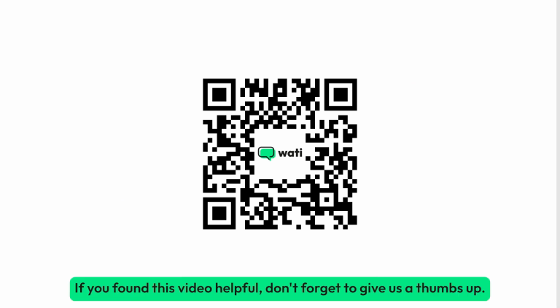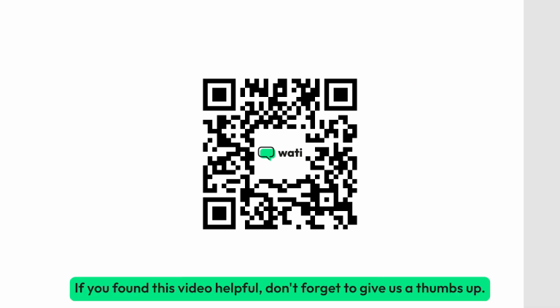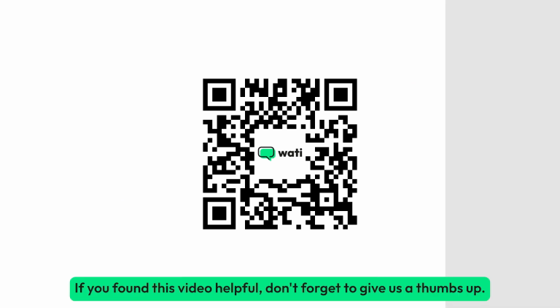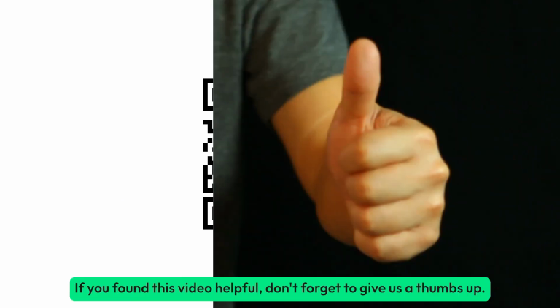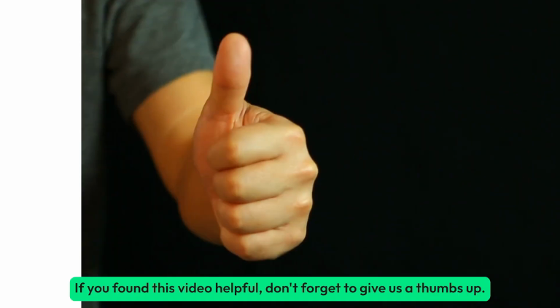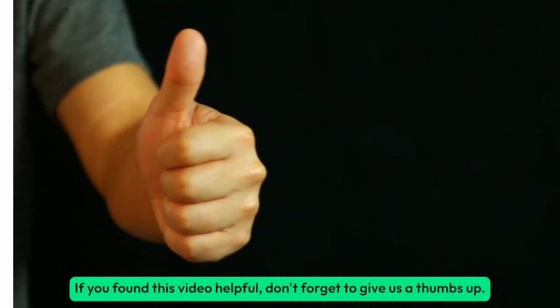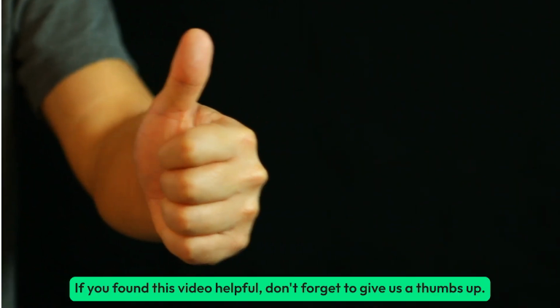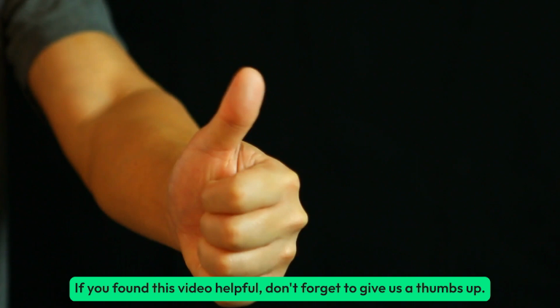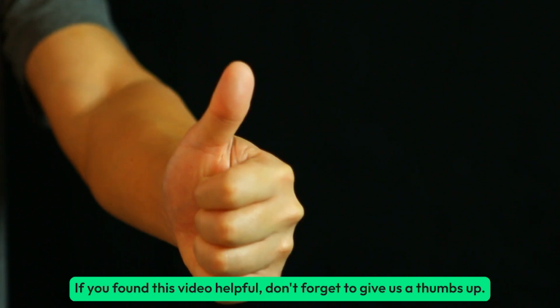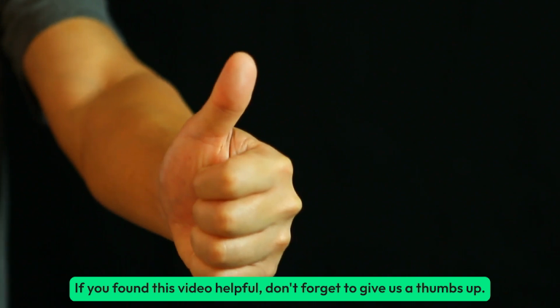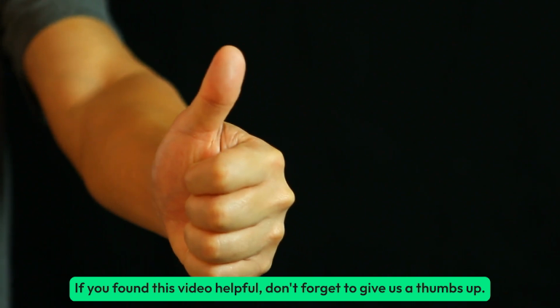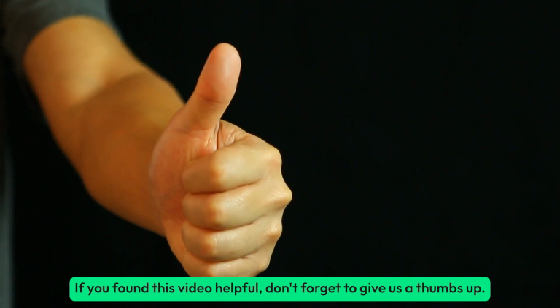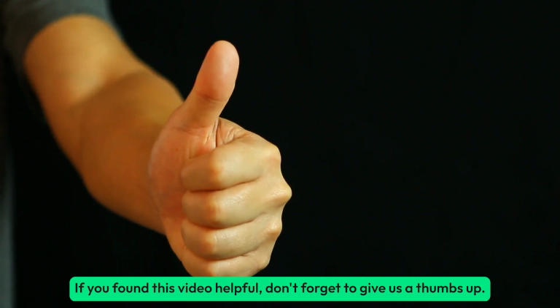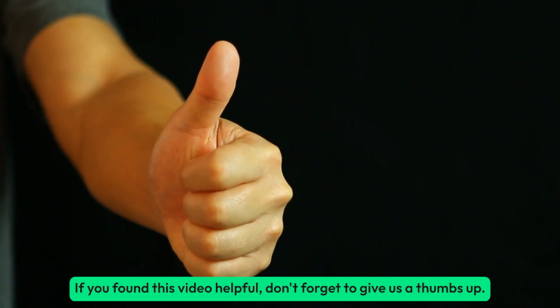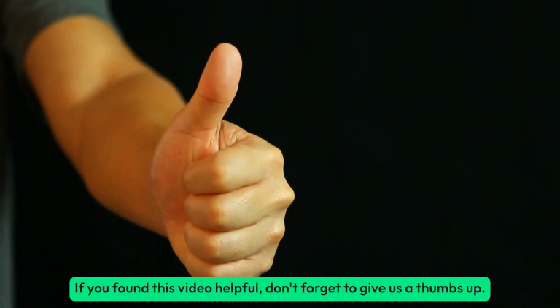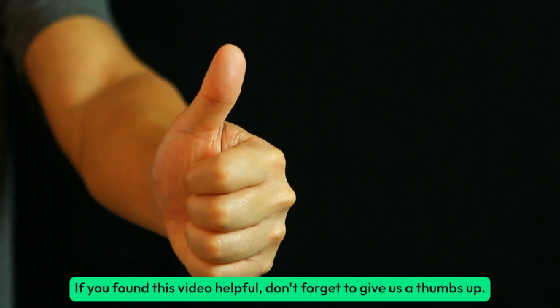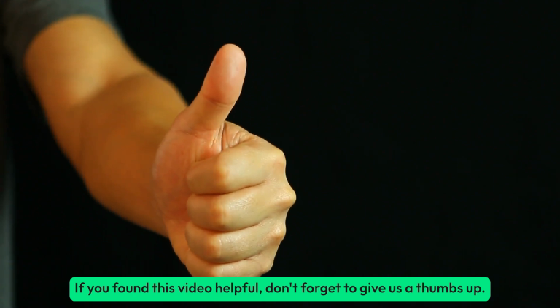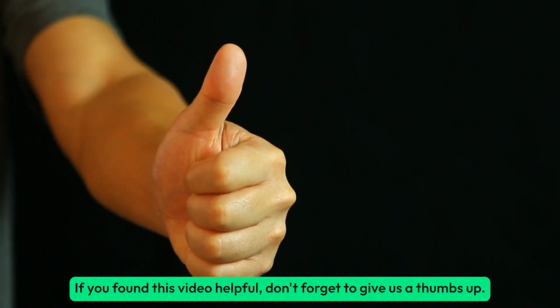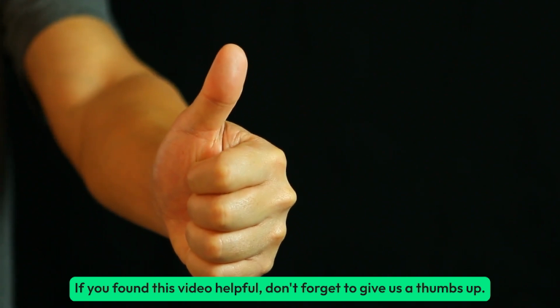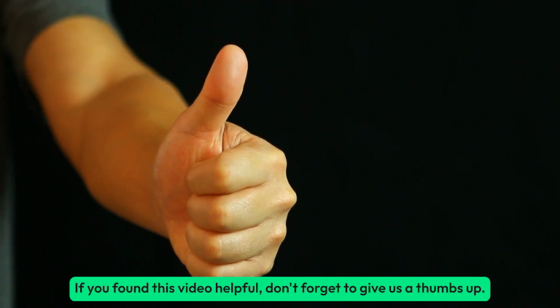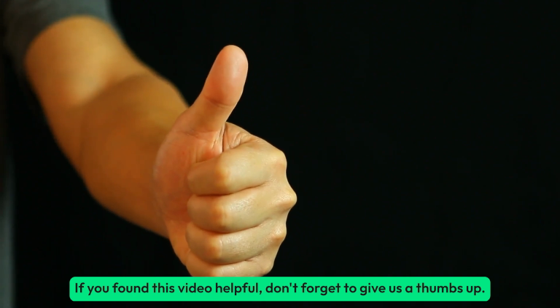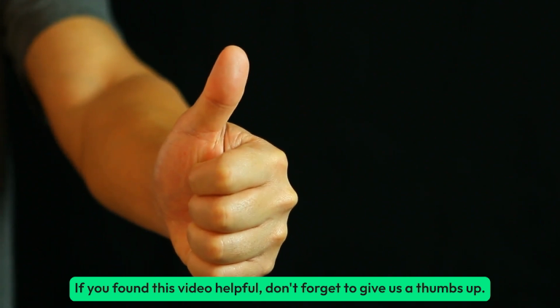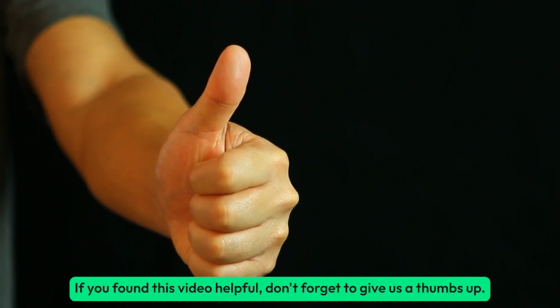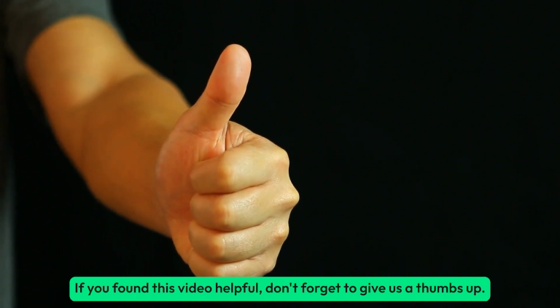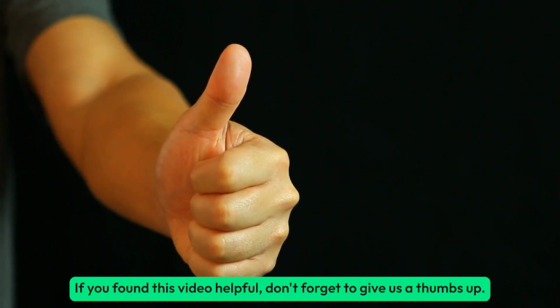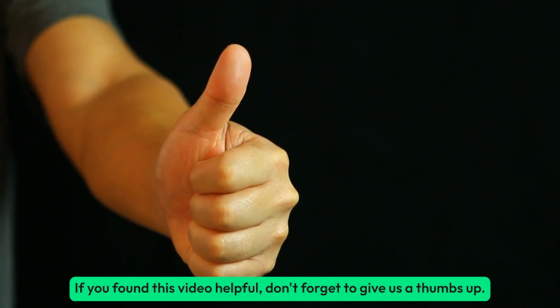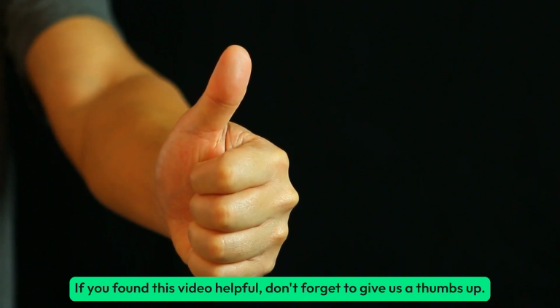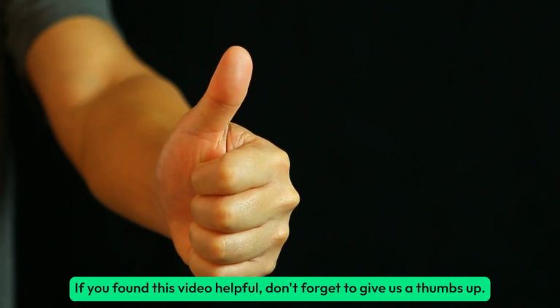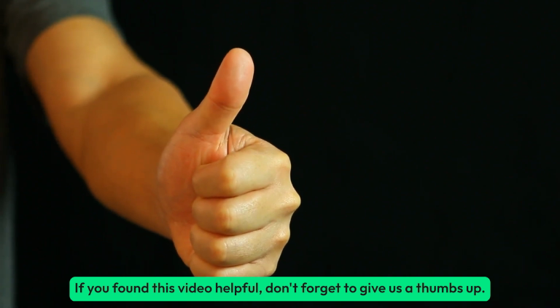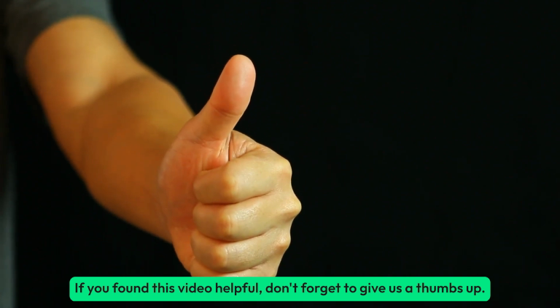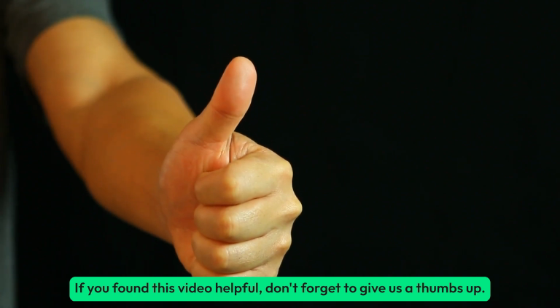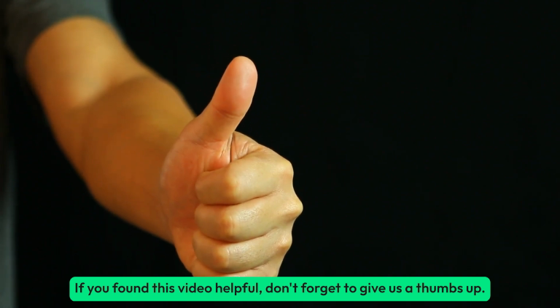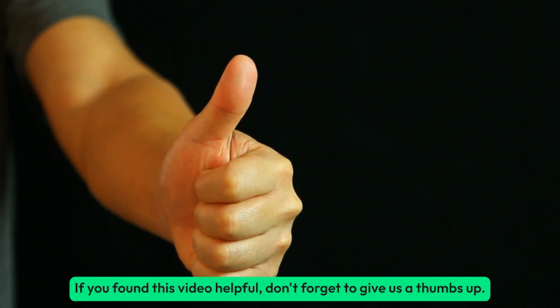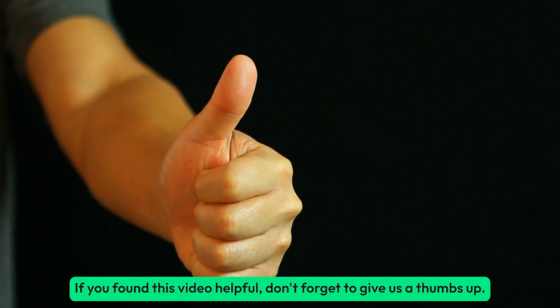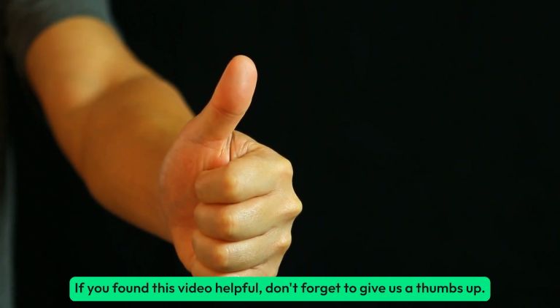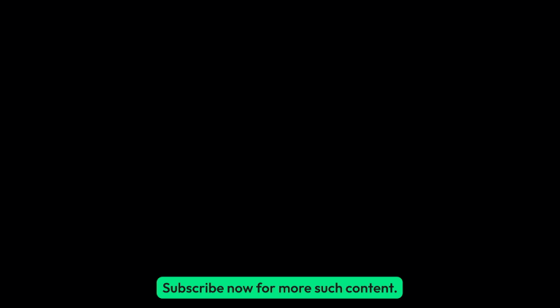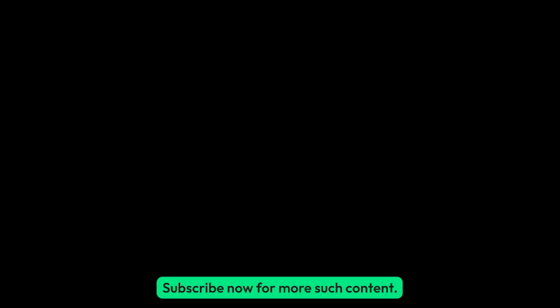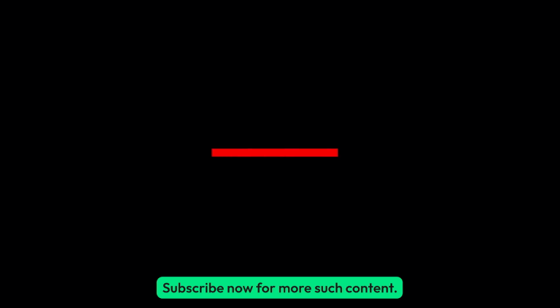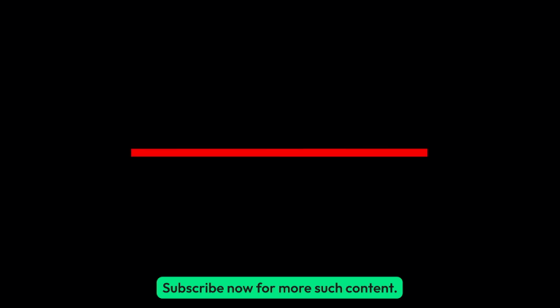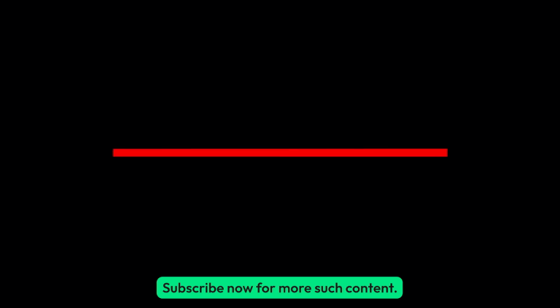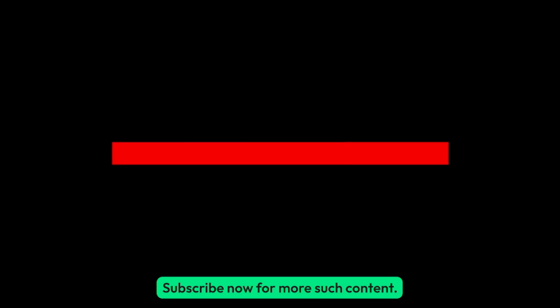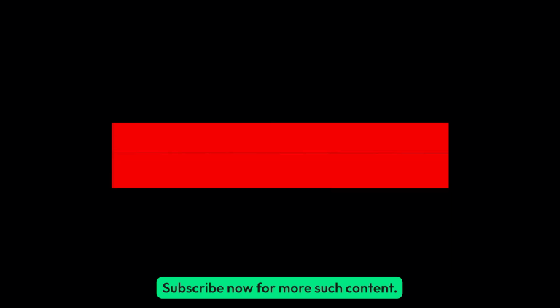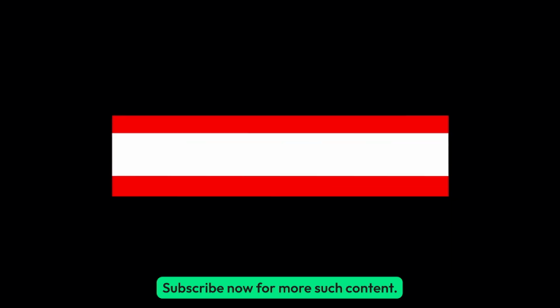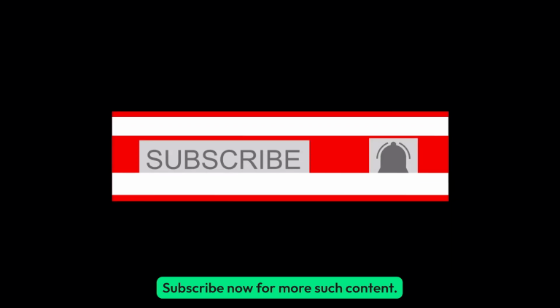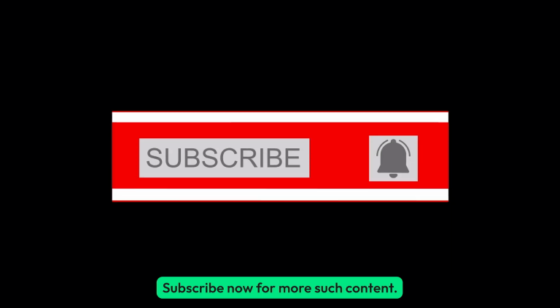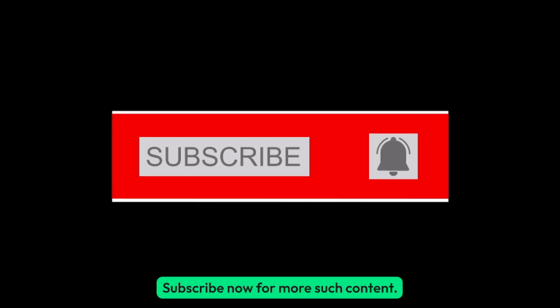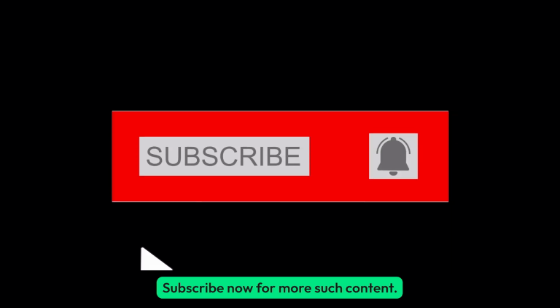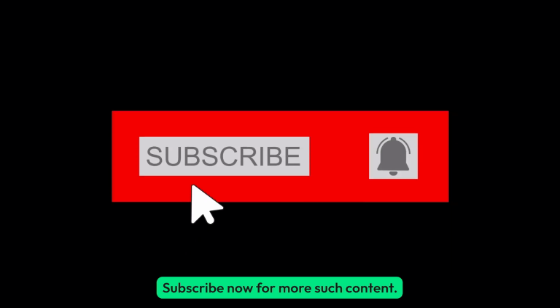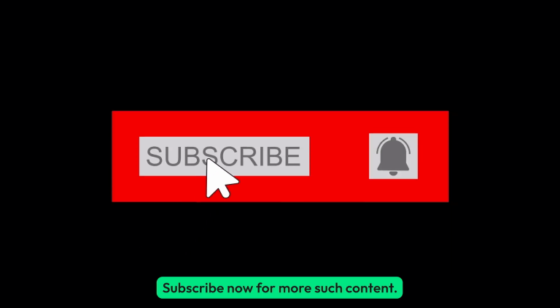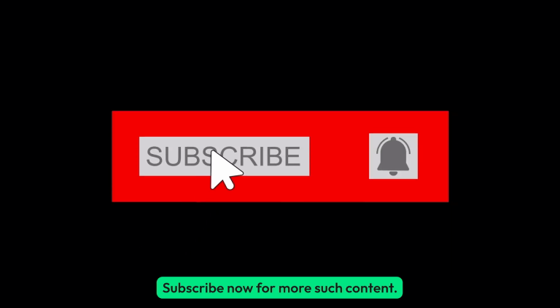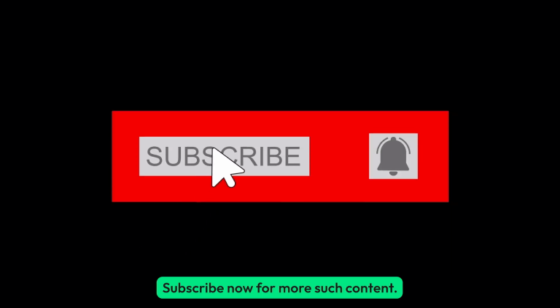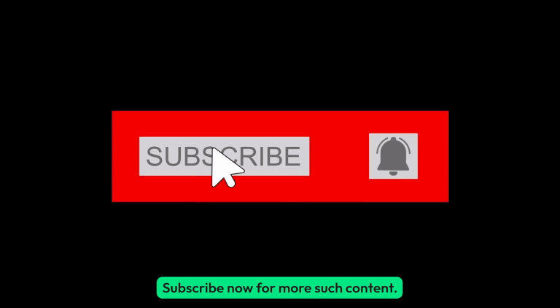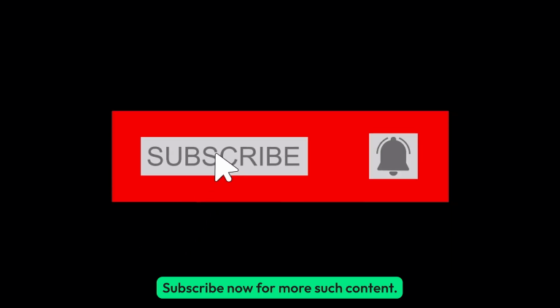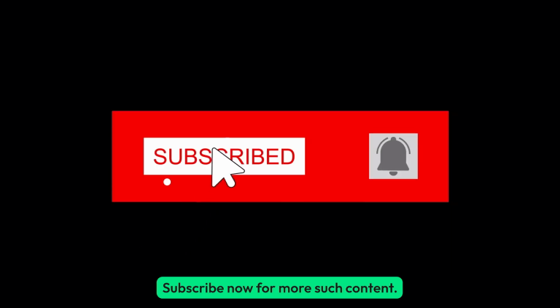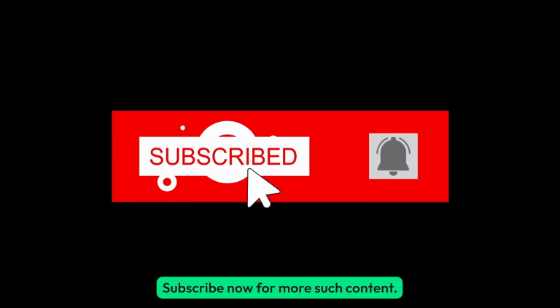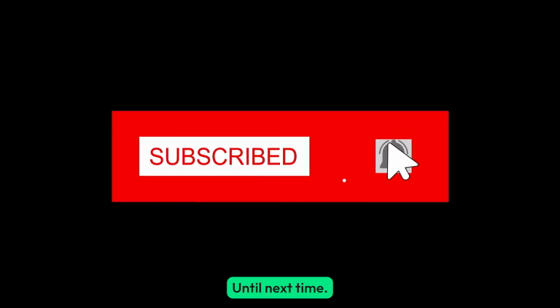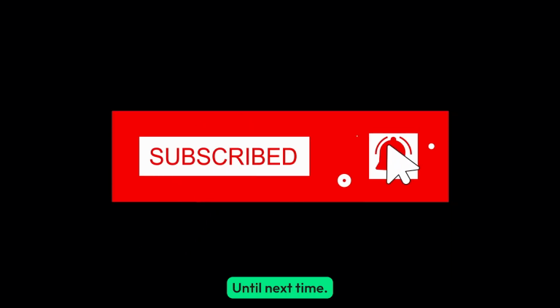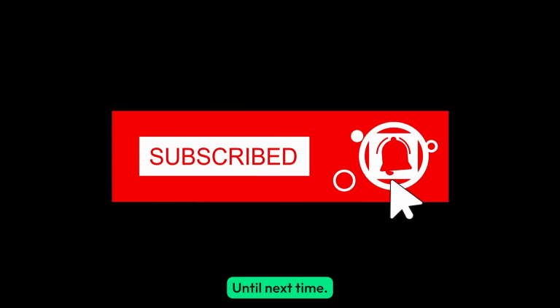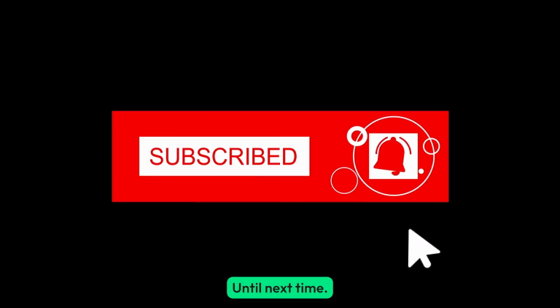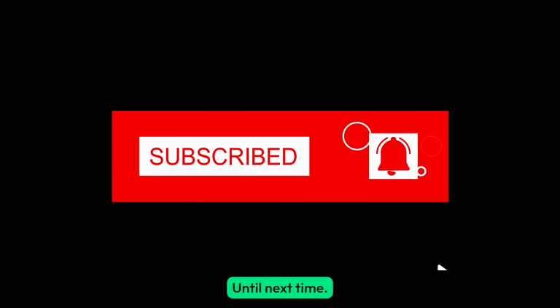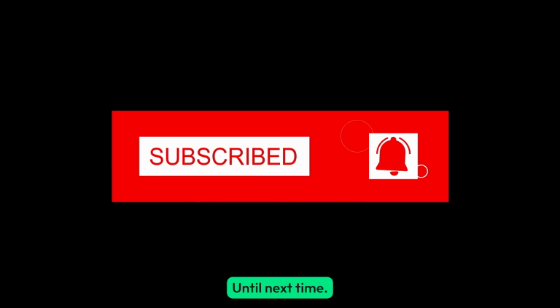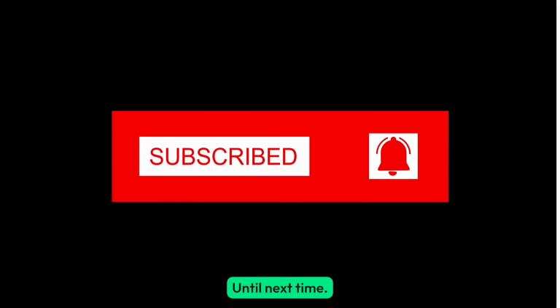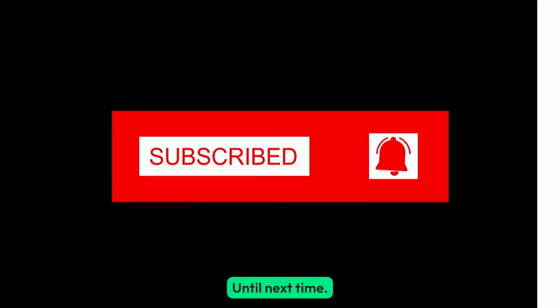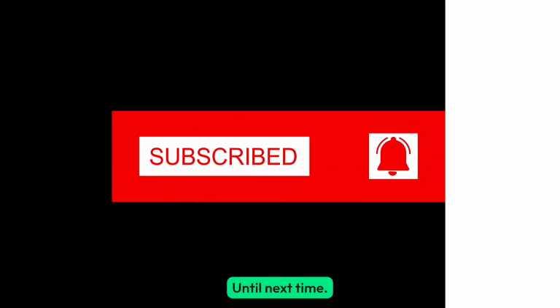If you found this video helpful, don't forget to give us a thumbs up. Subscribe now for more such content. Until next time!